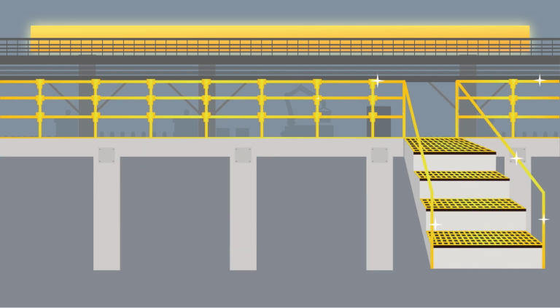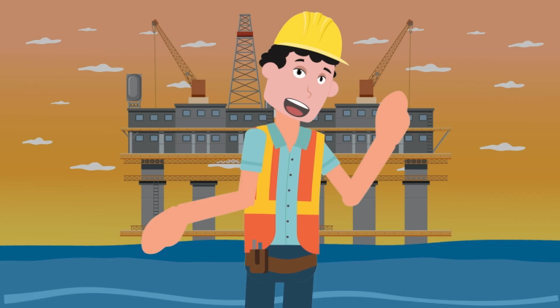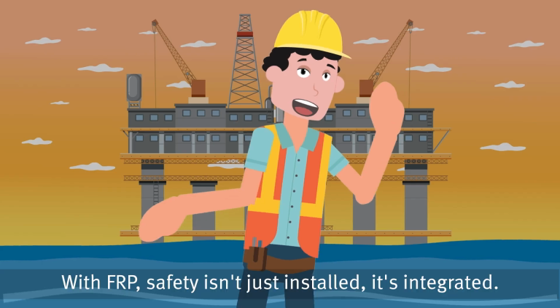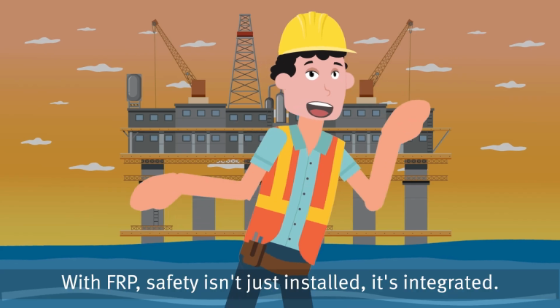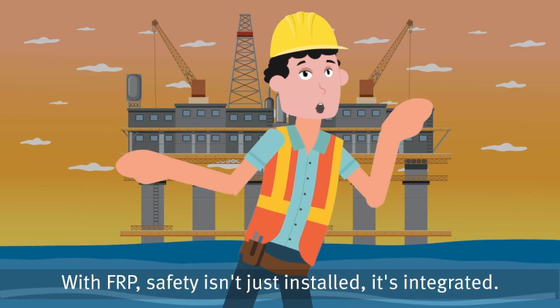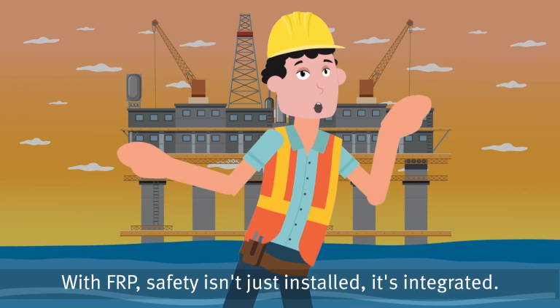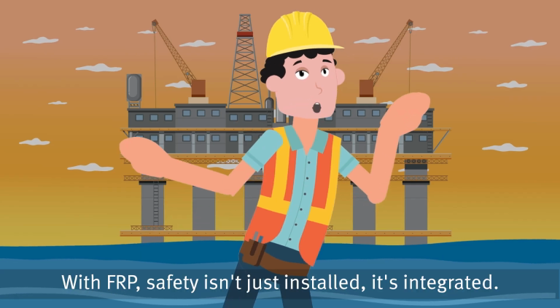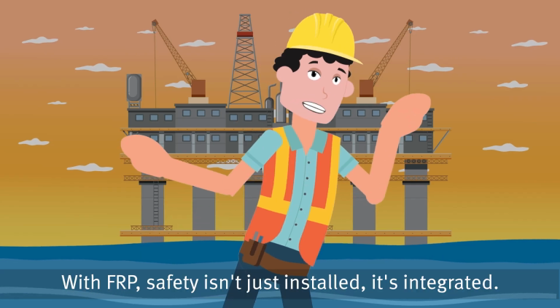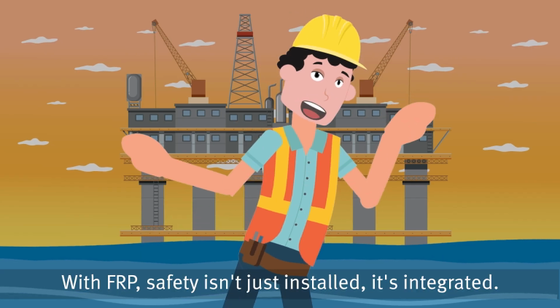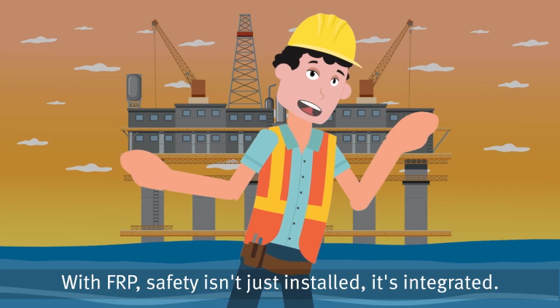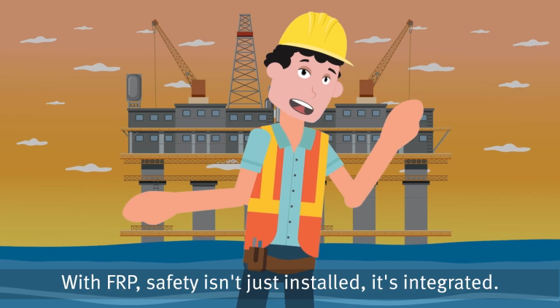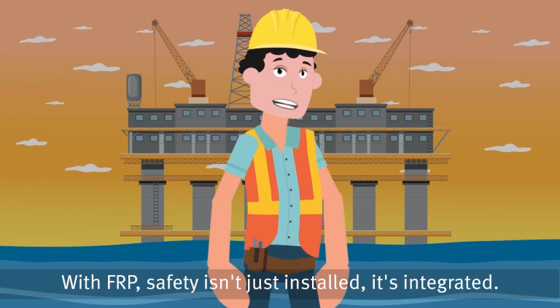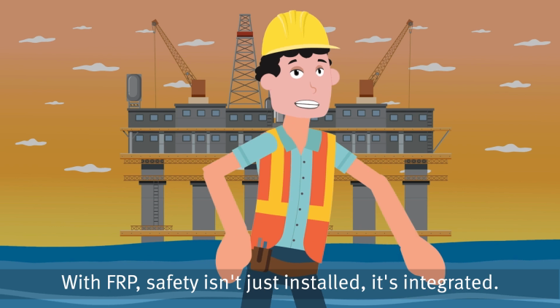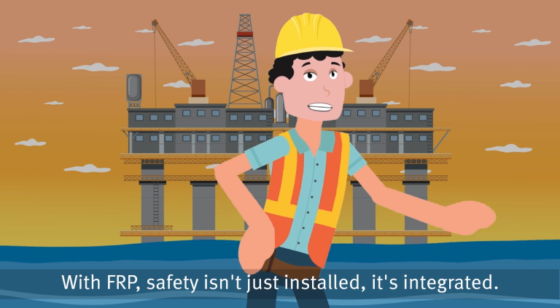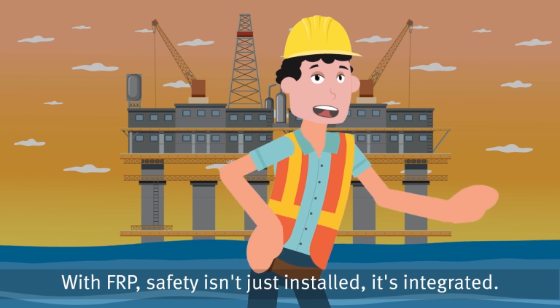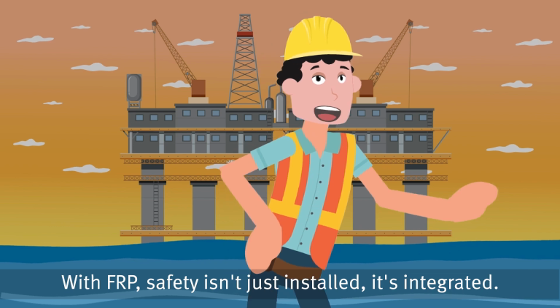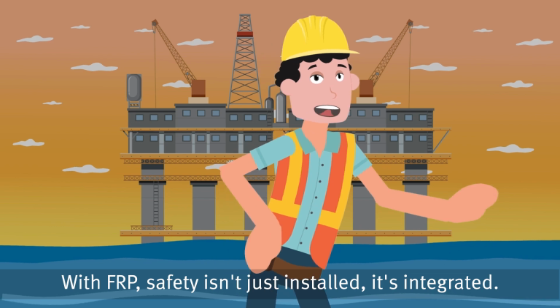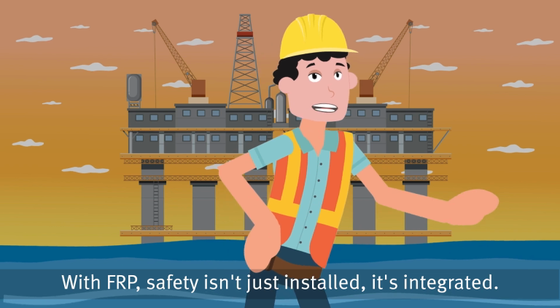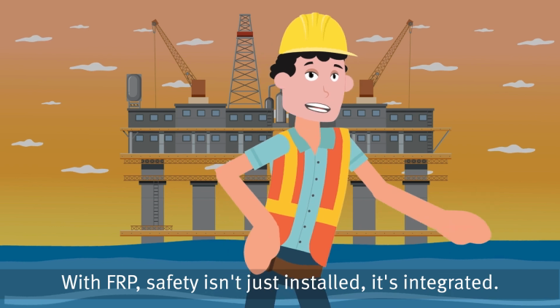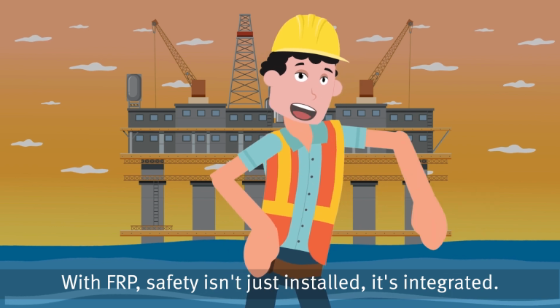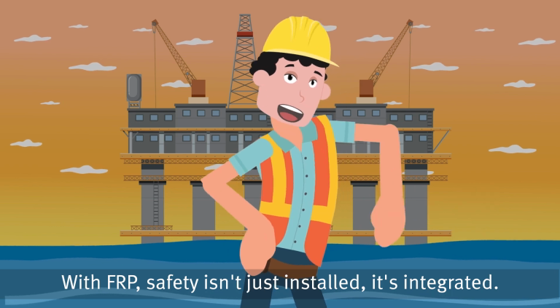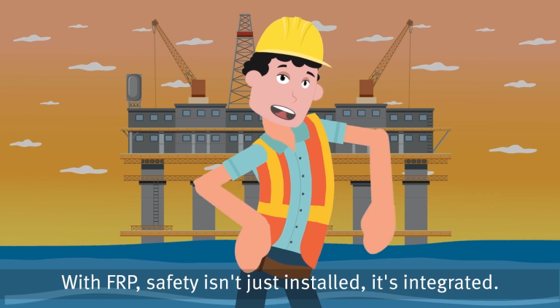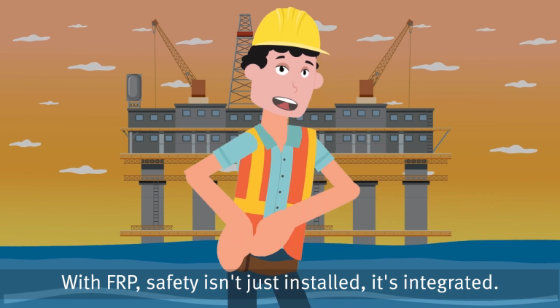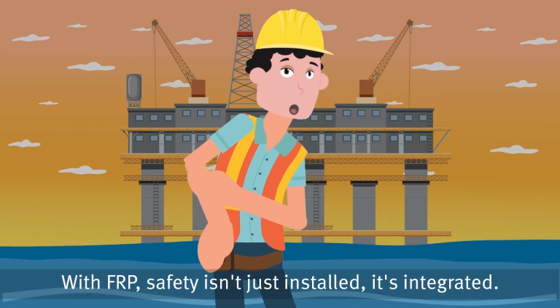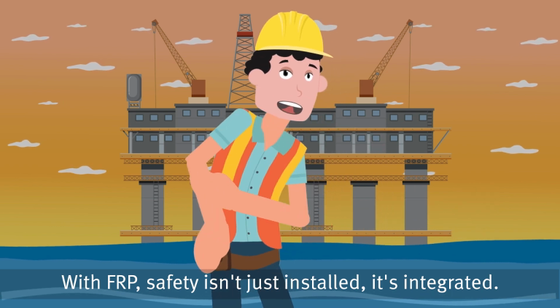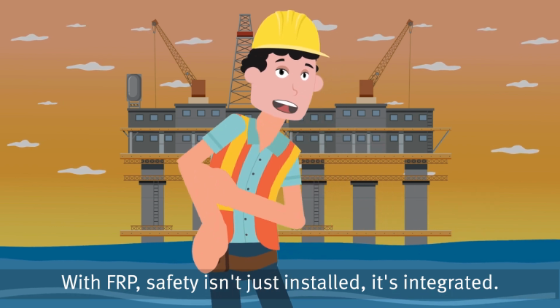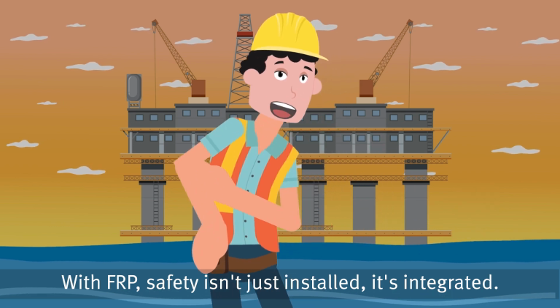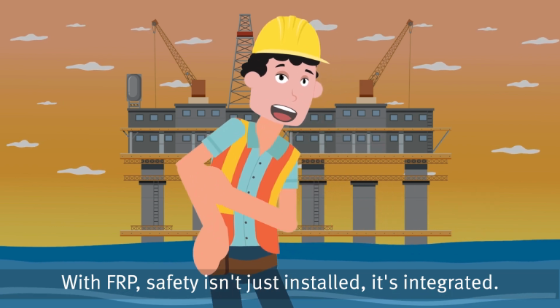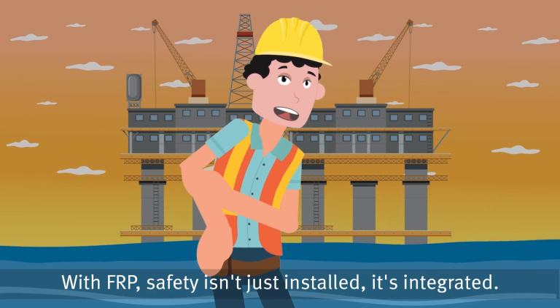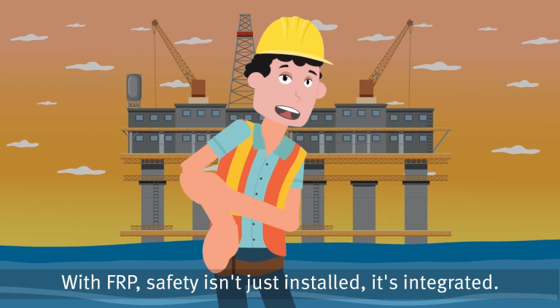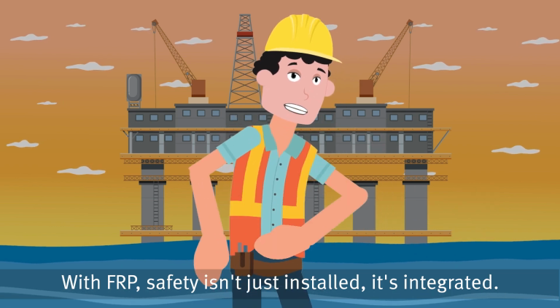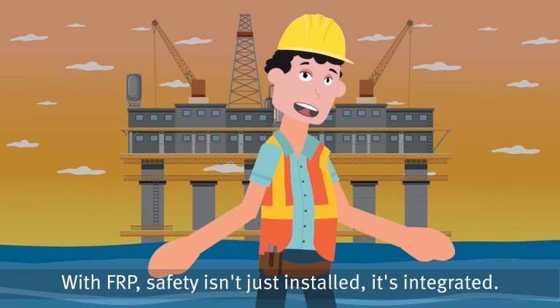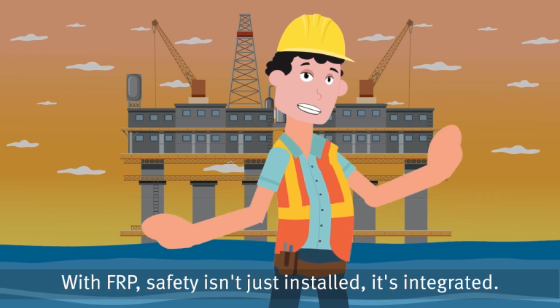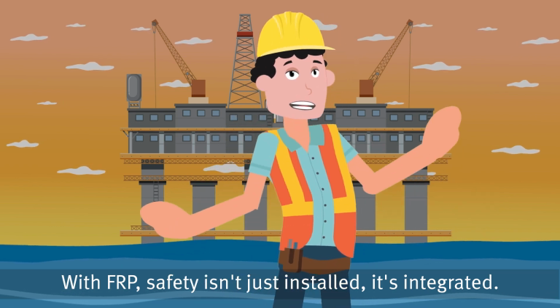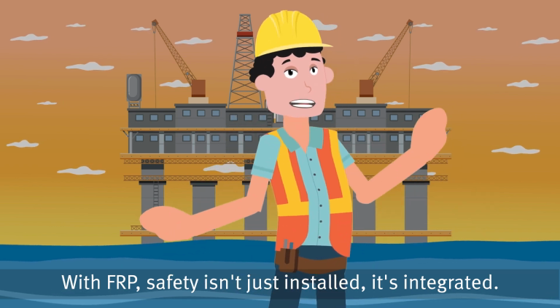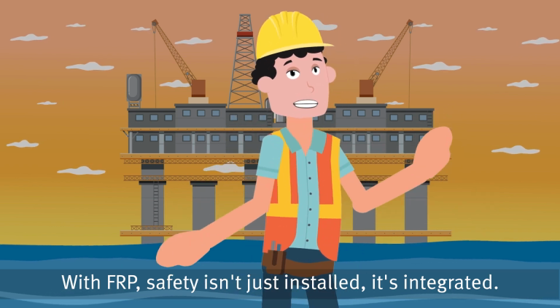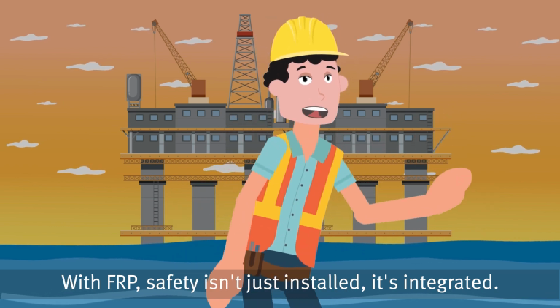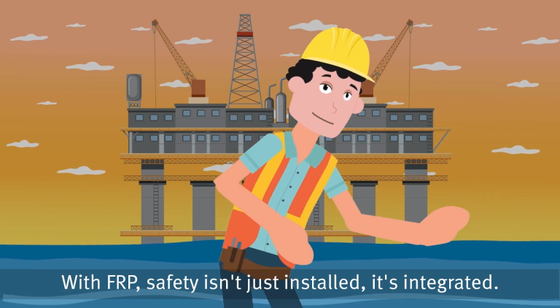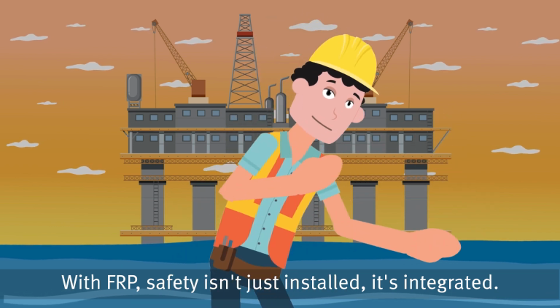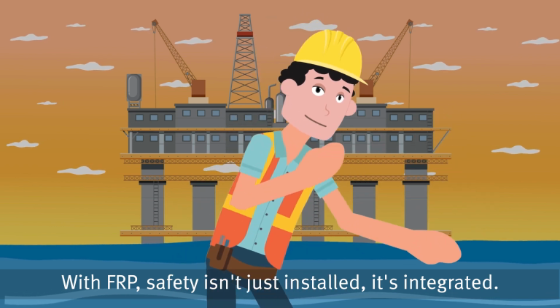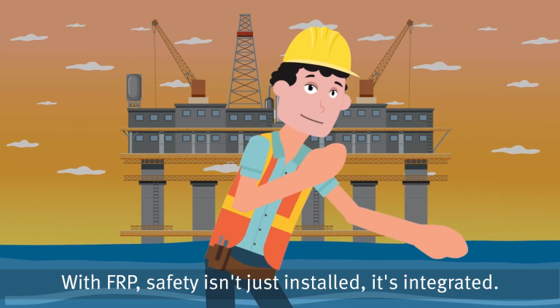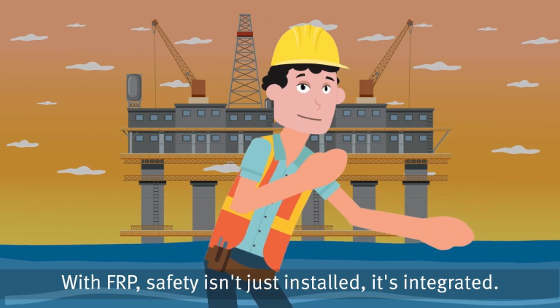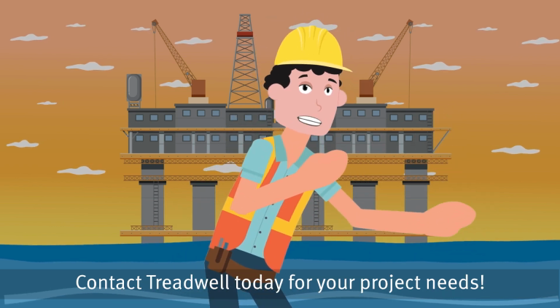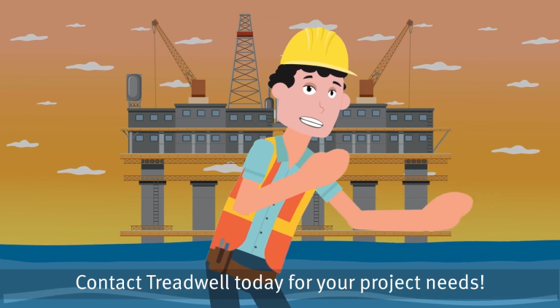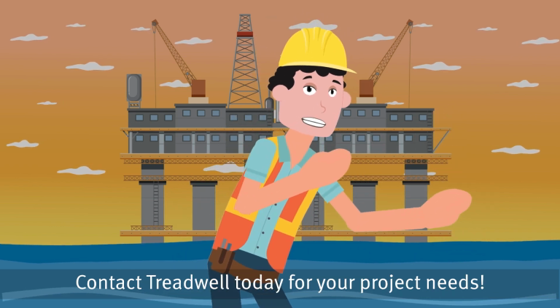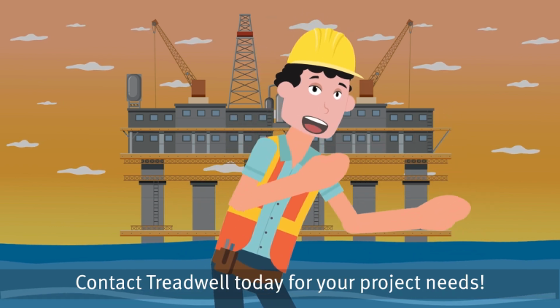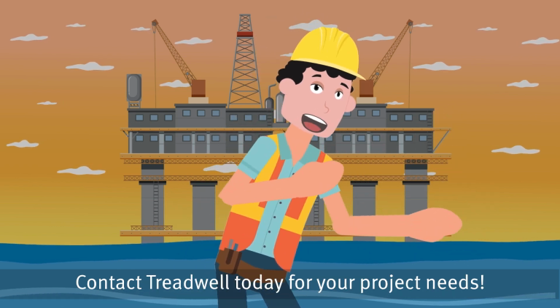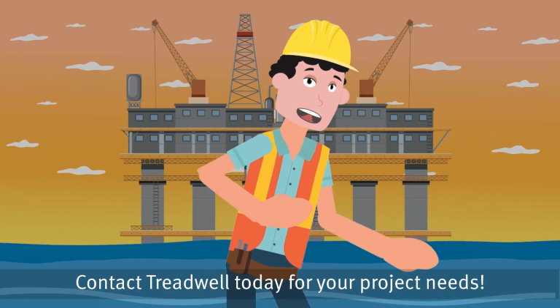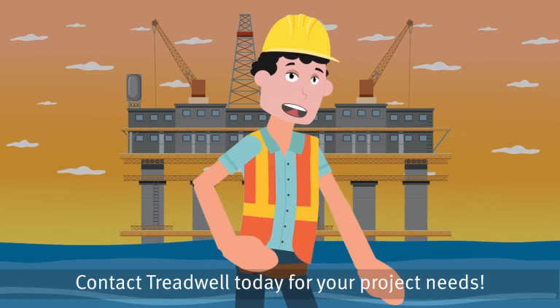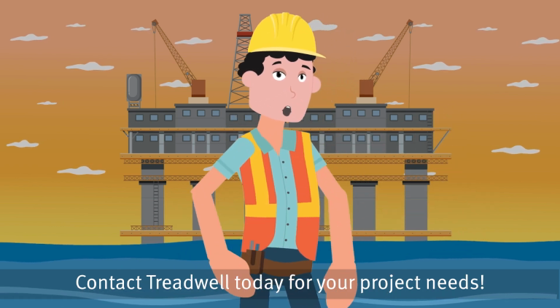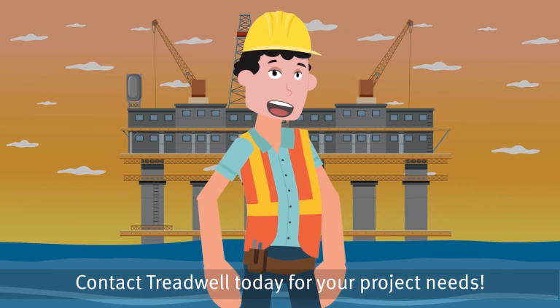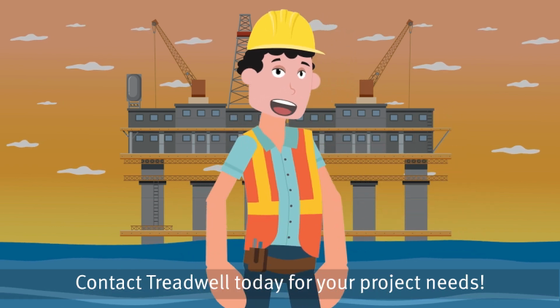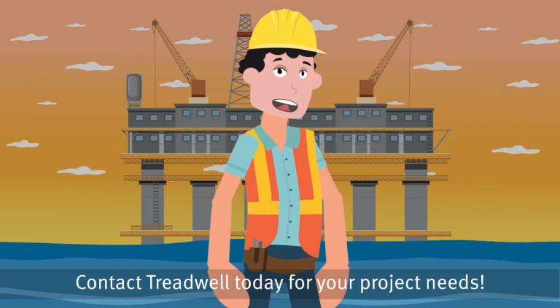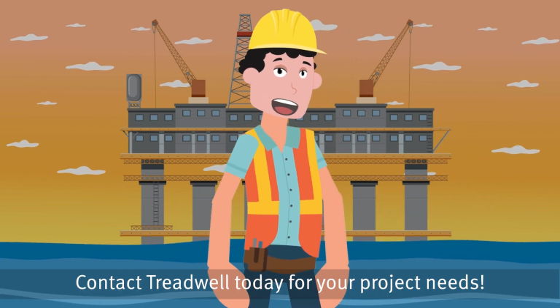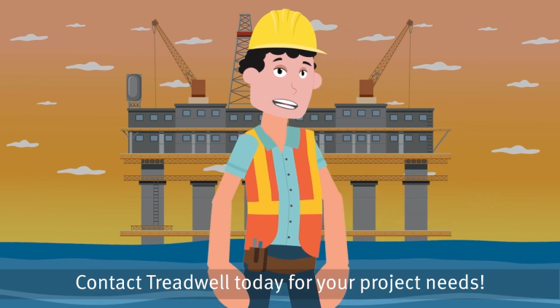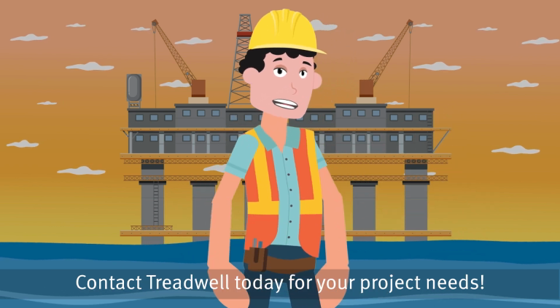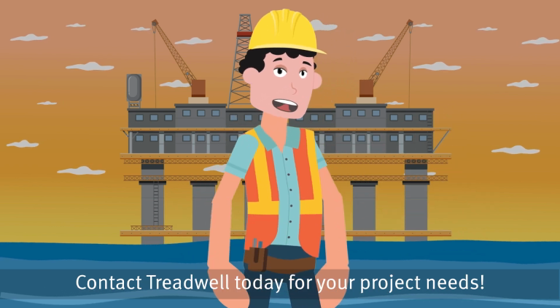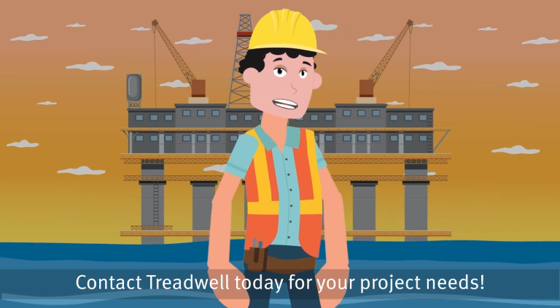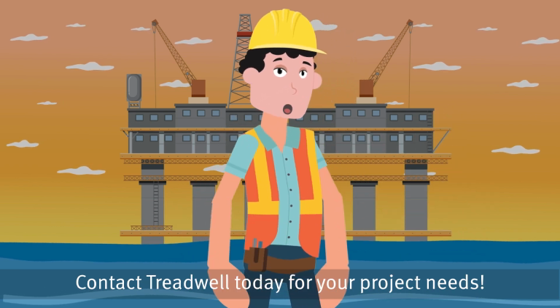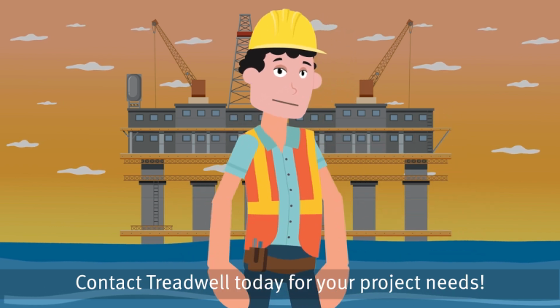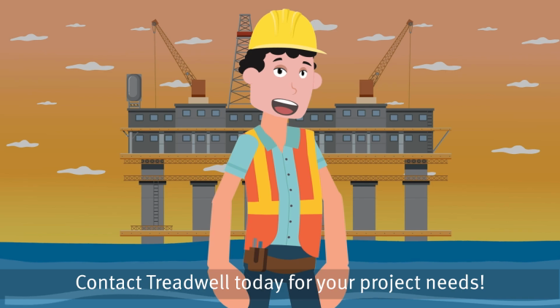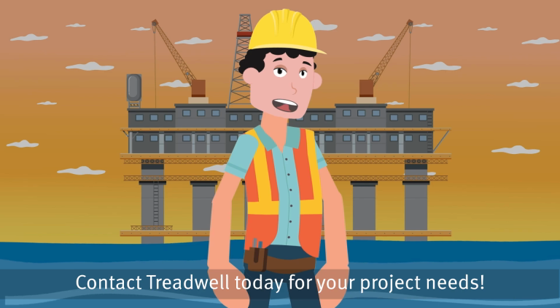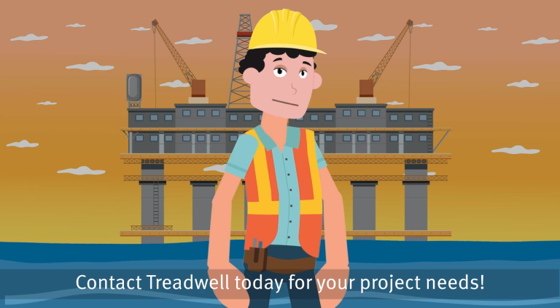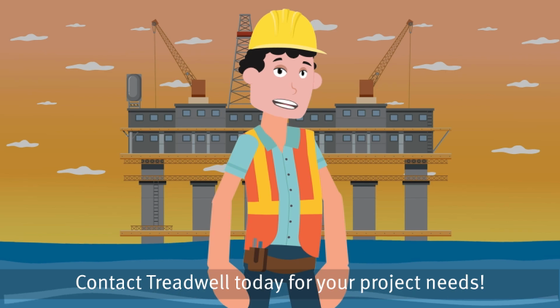With FRP, safety isn't just installed, it's integrated. Contact Treadwell today for your project needs.